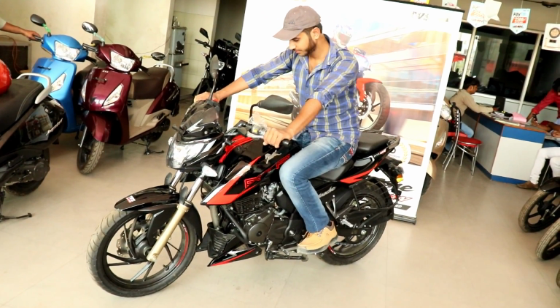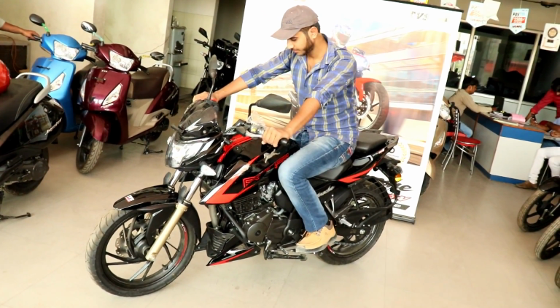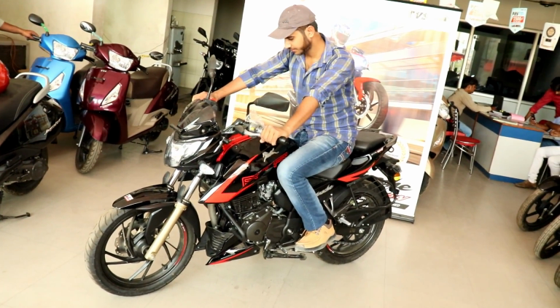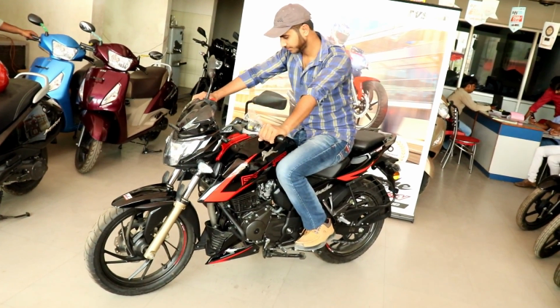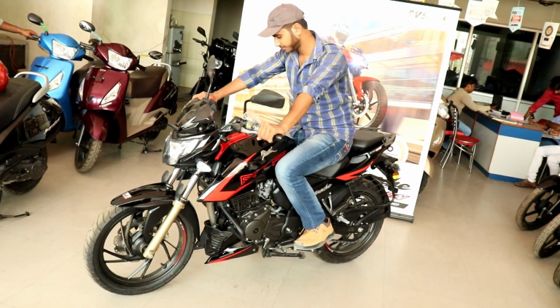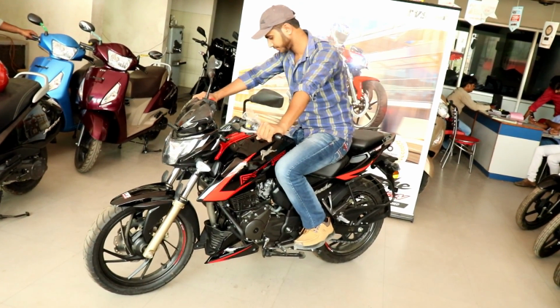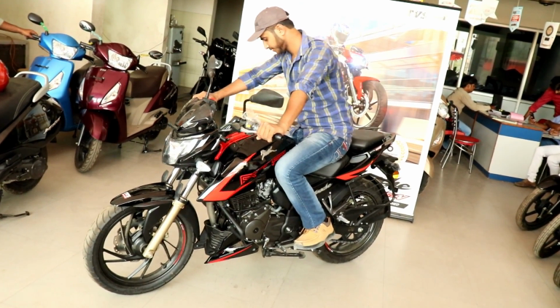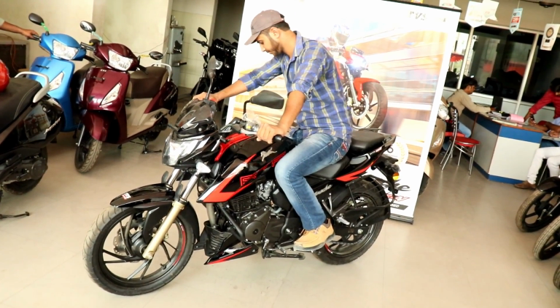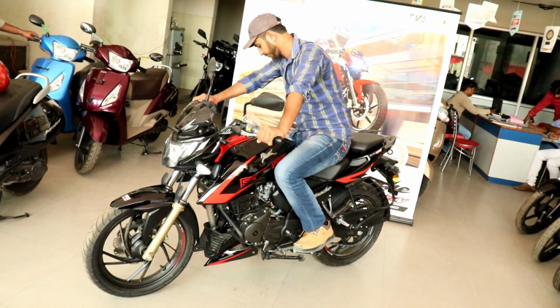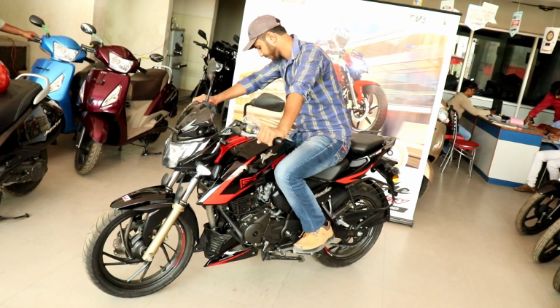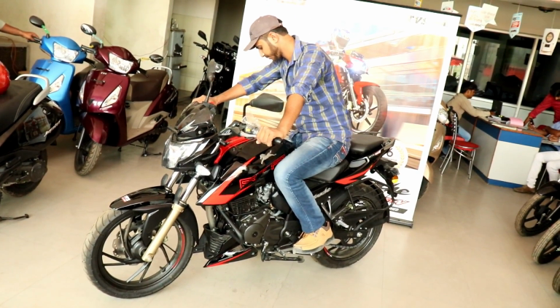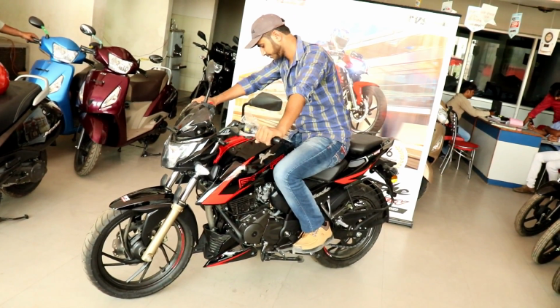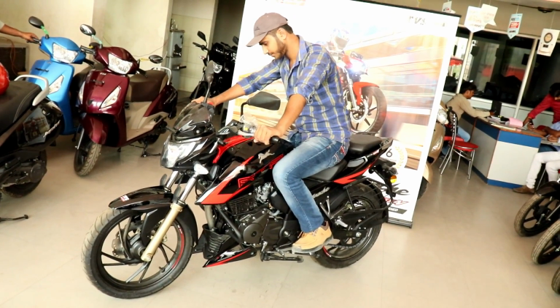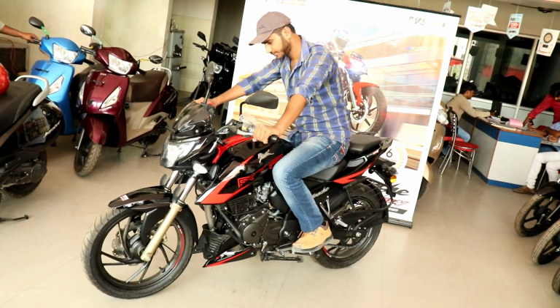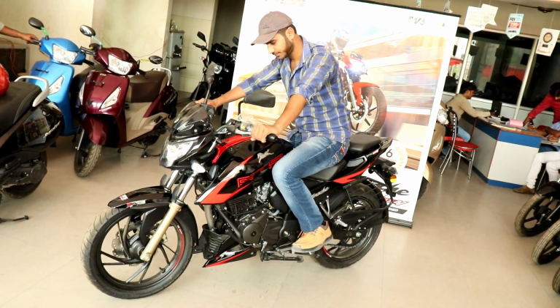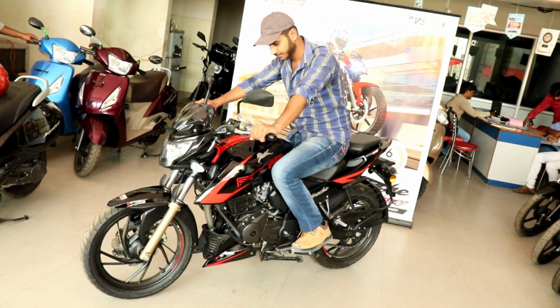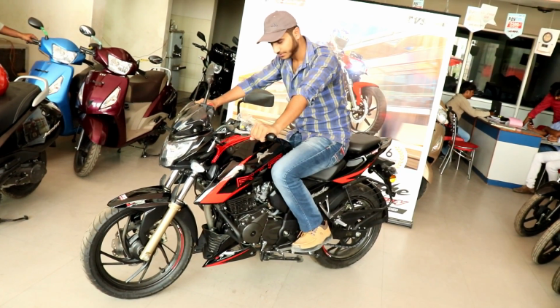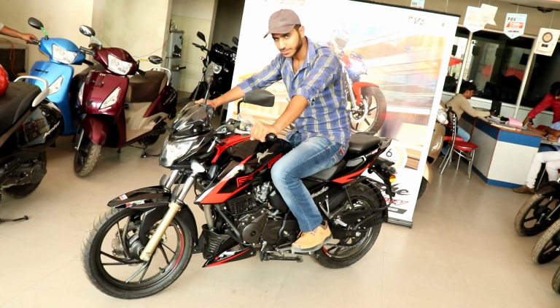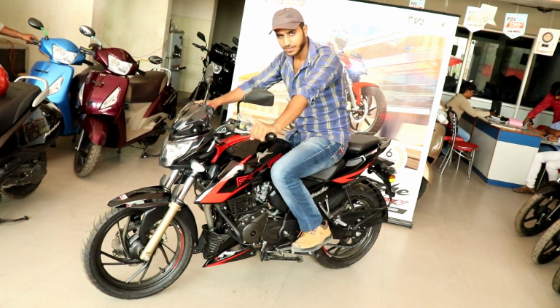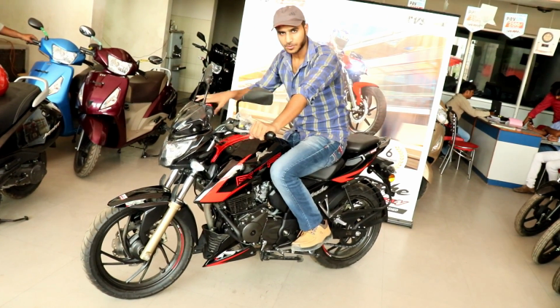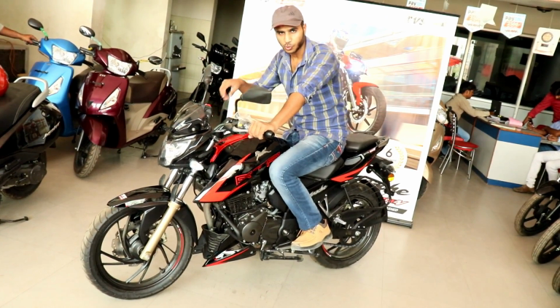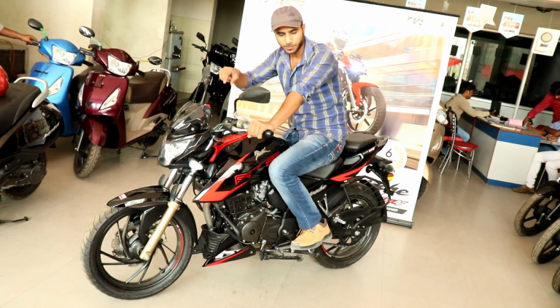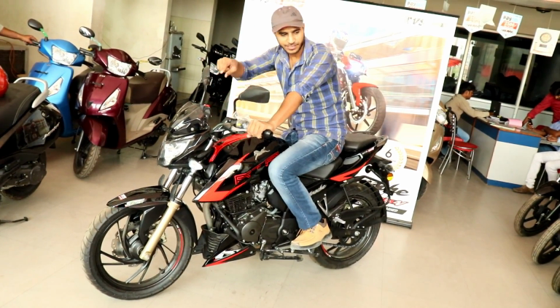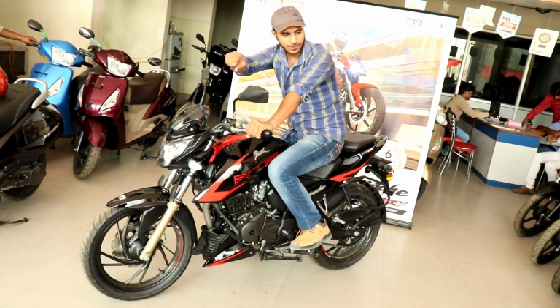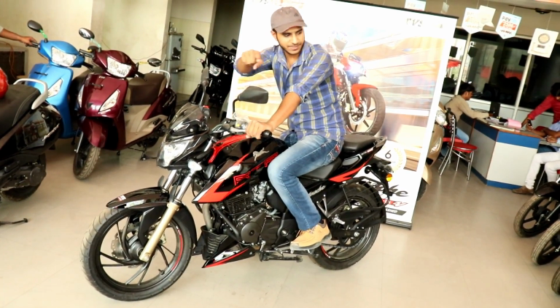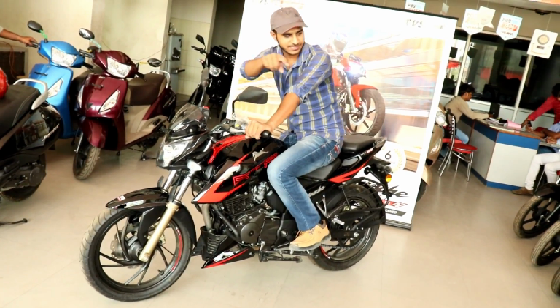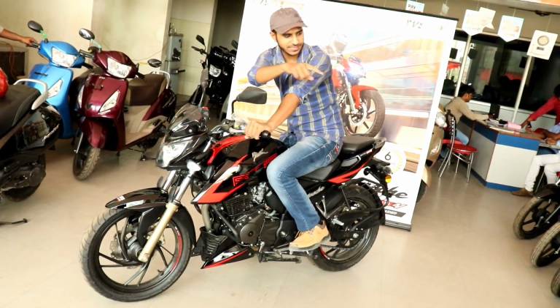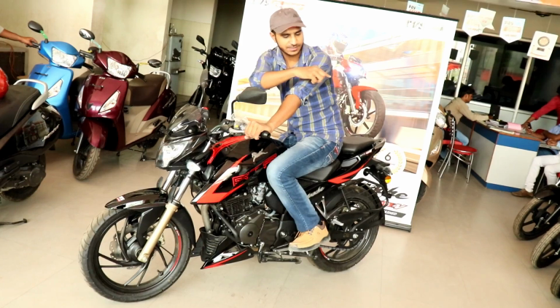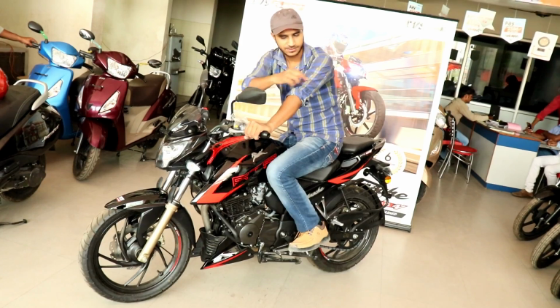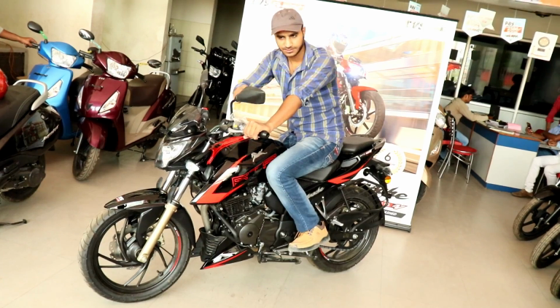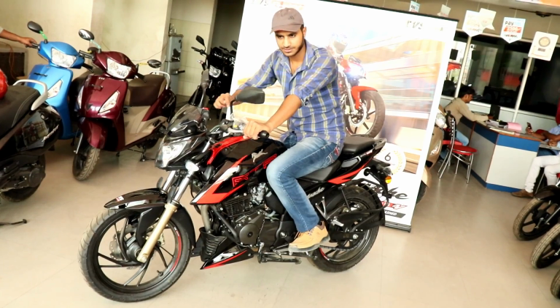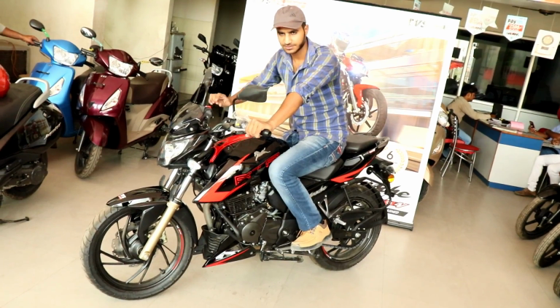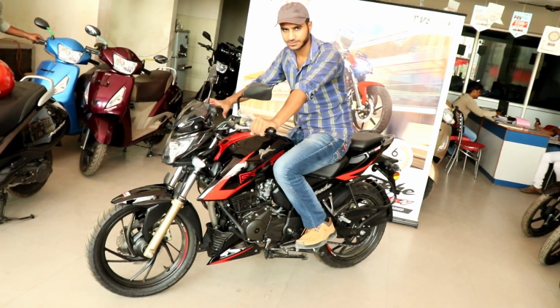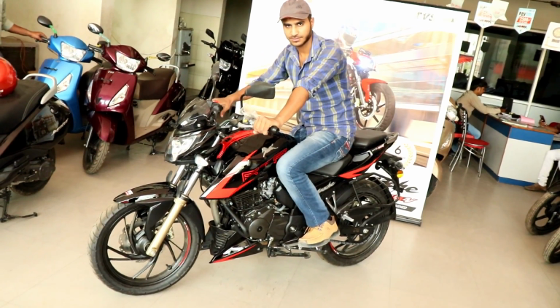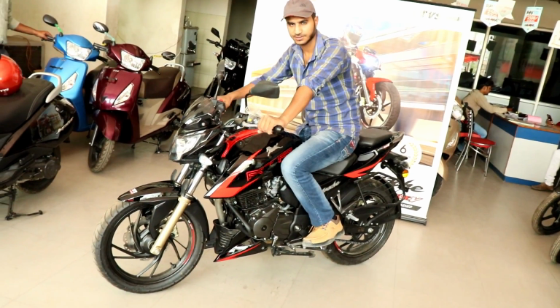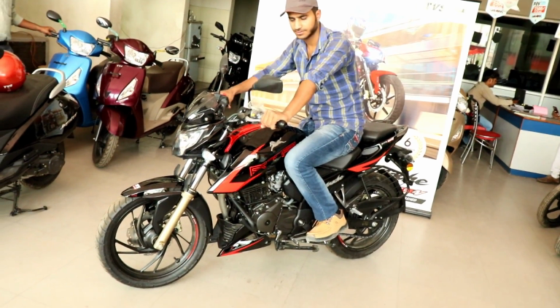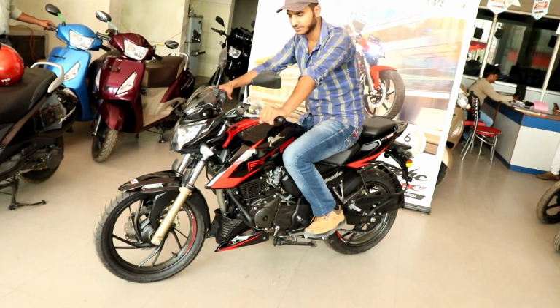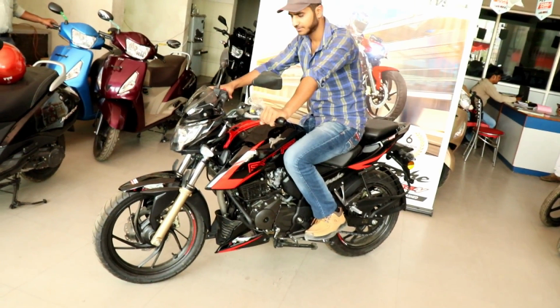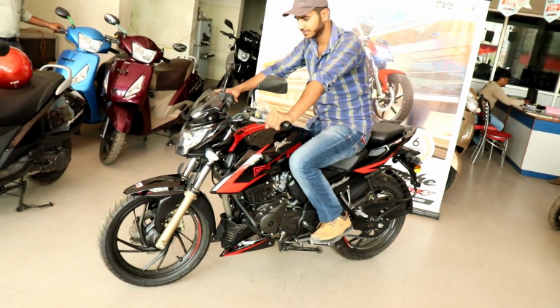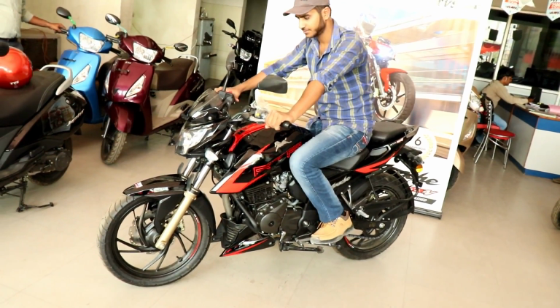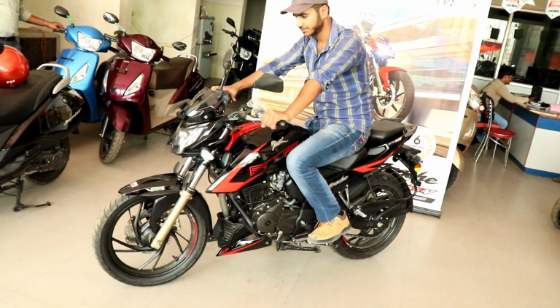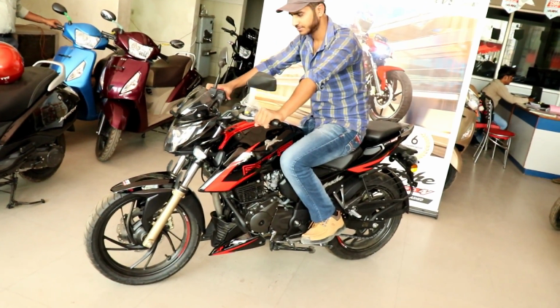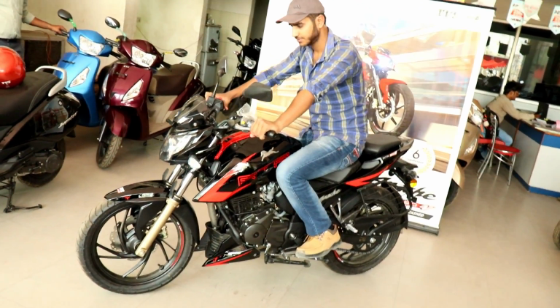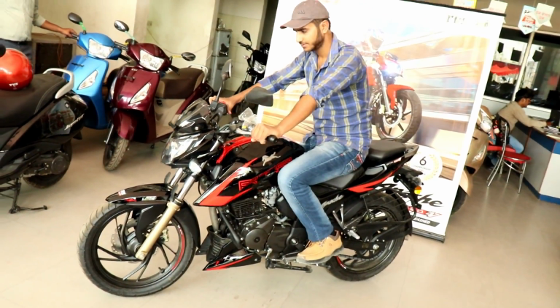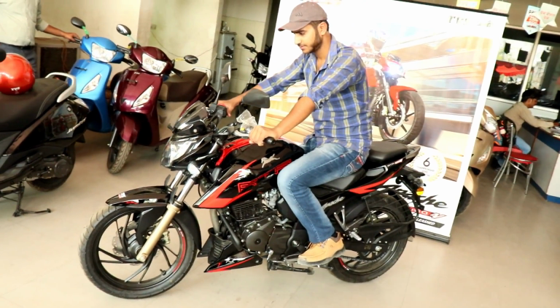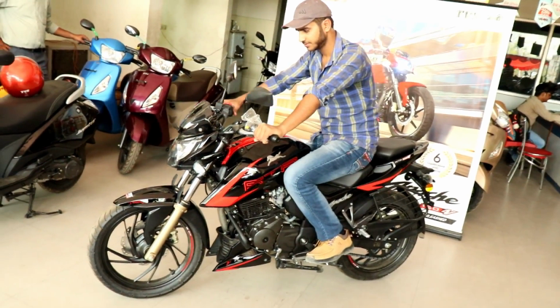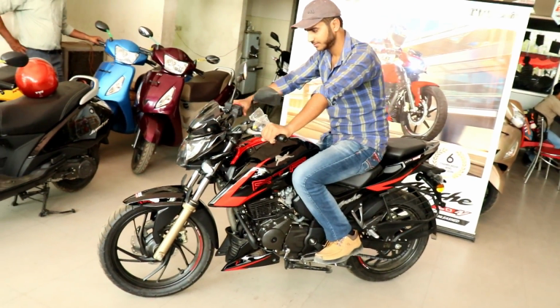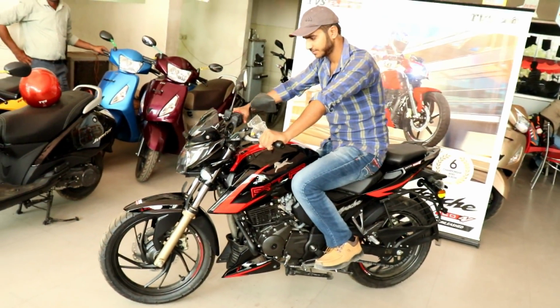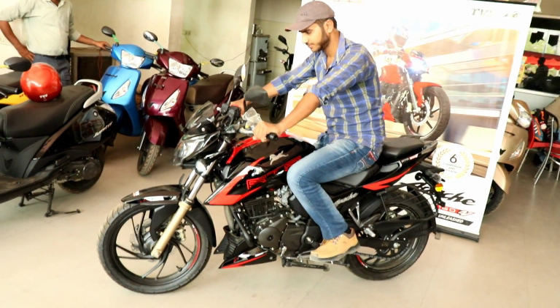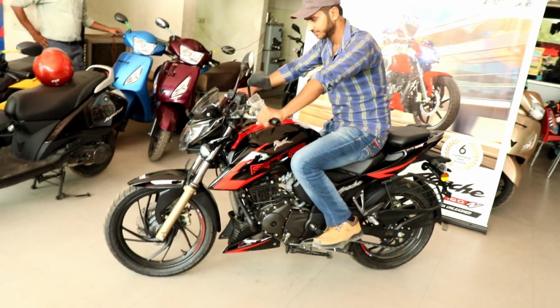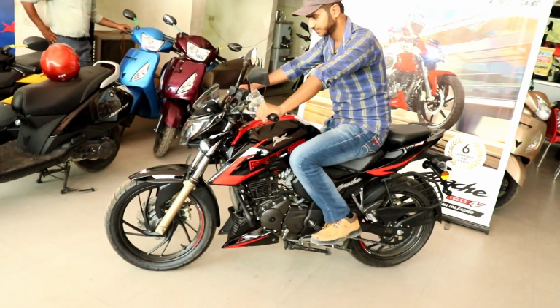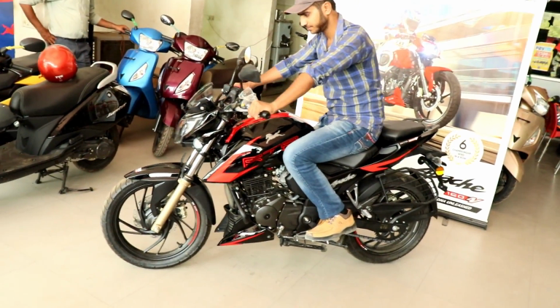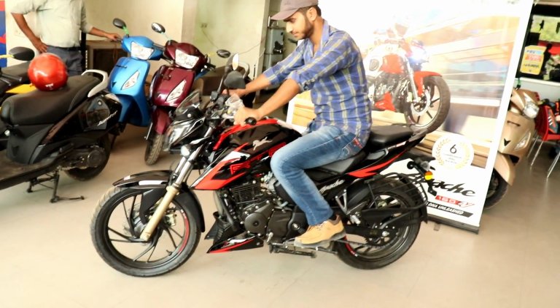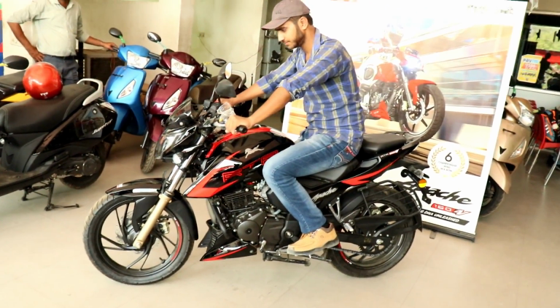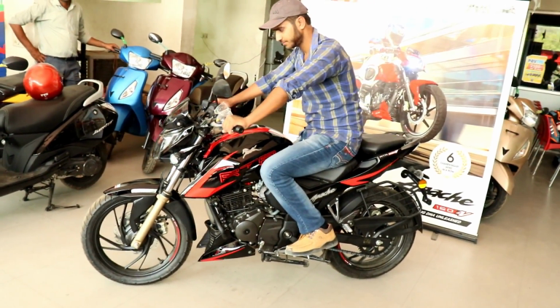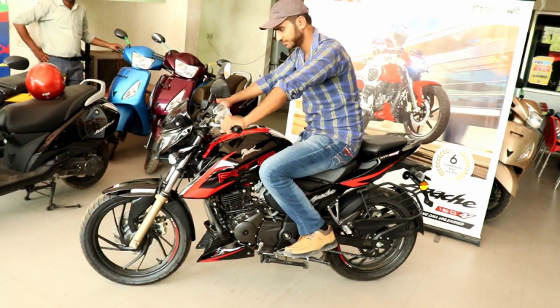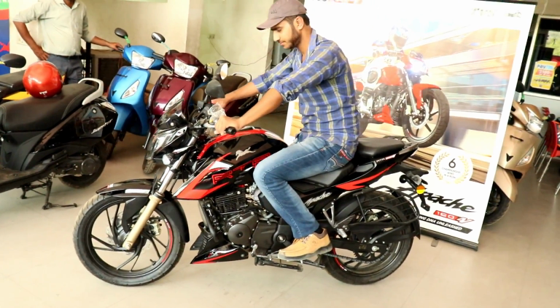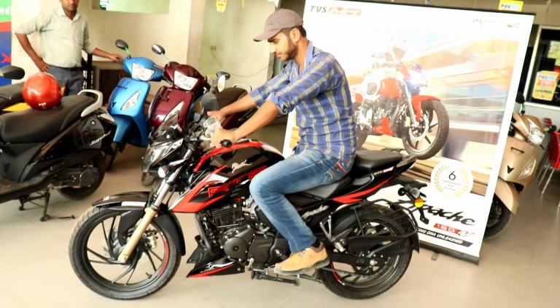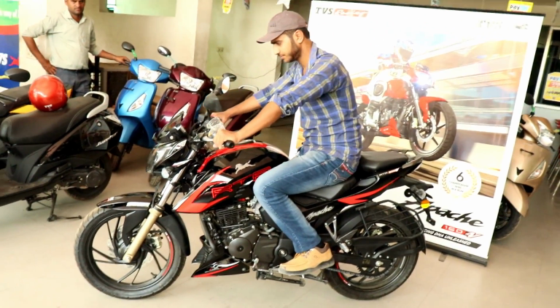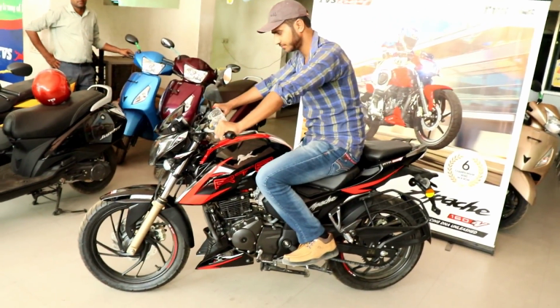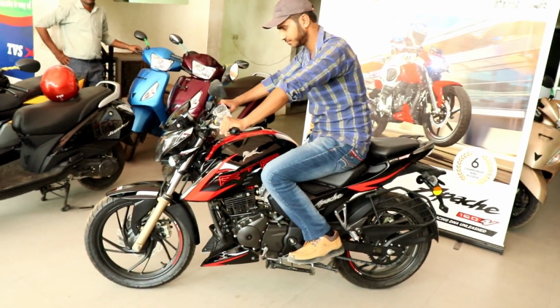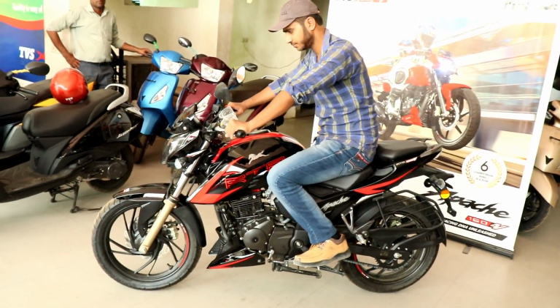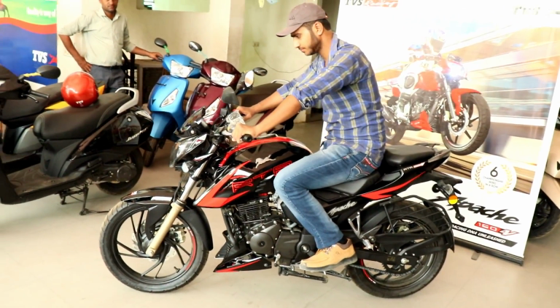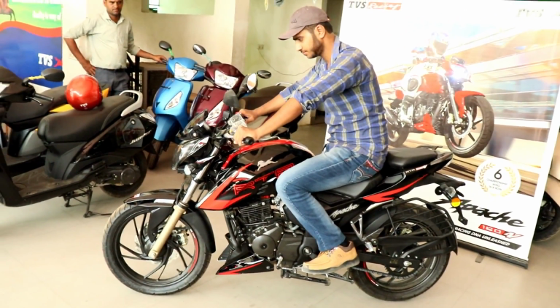It can be a sporty and aggressive look. This is a sporty look — the riding position is not painful, though it can be a bit aggressive.